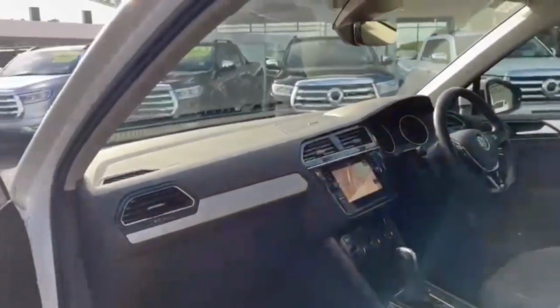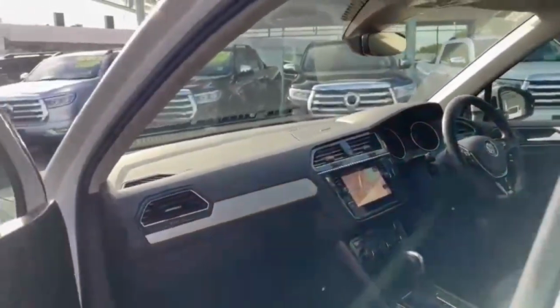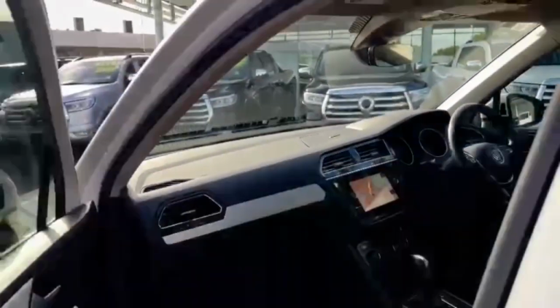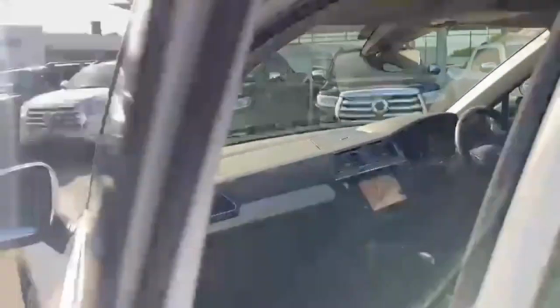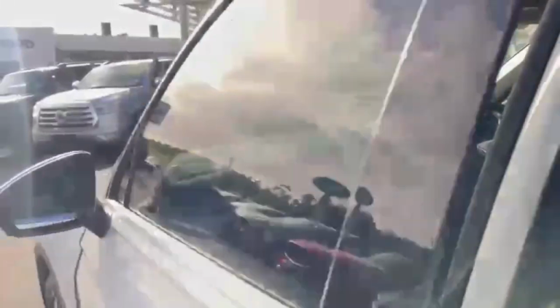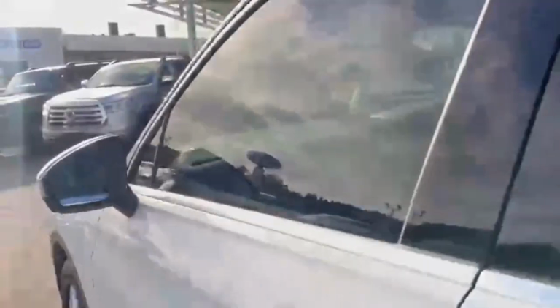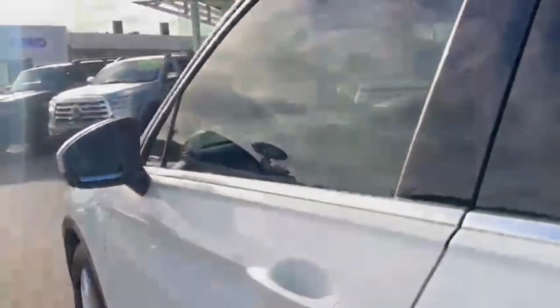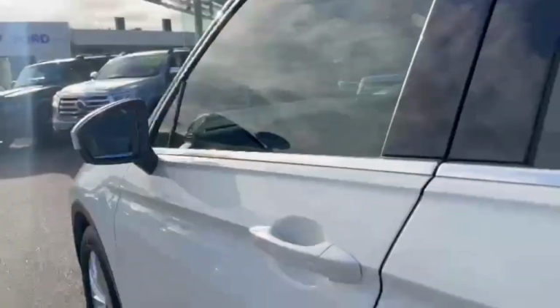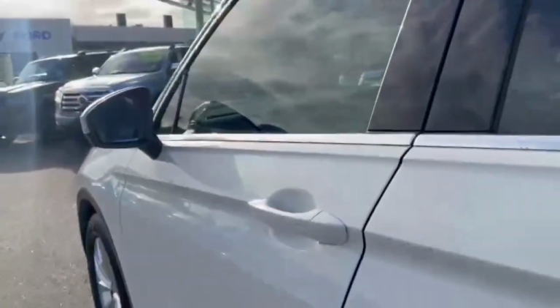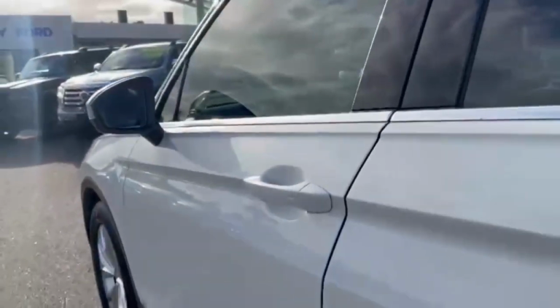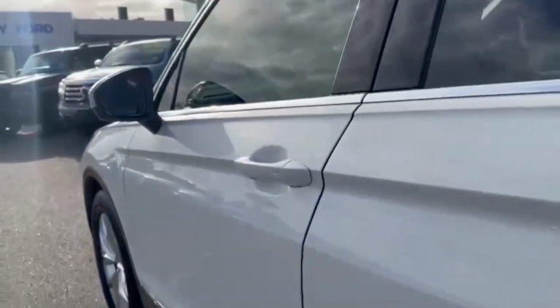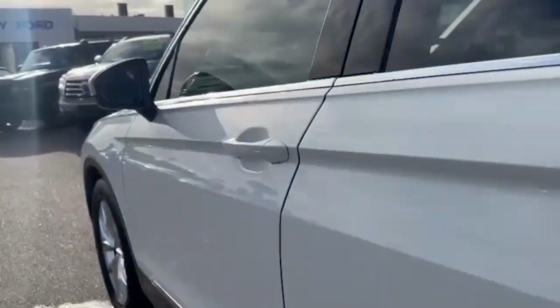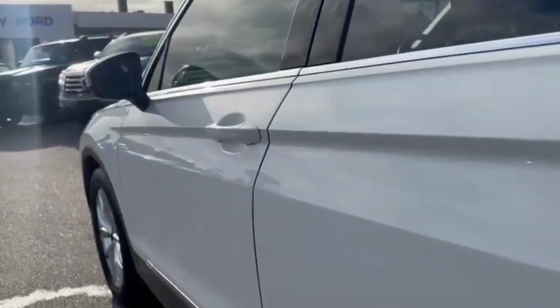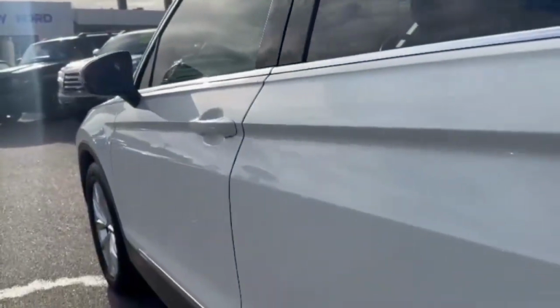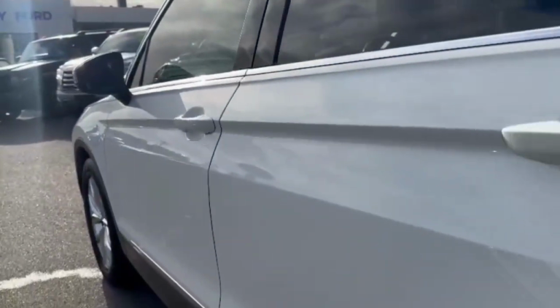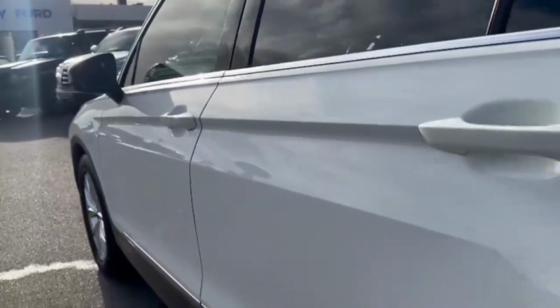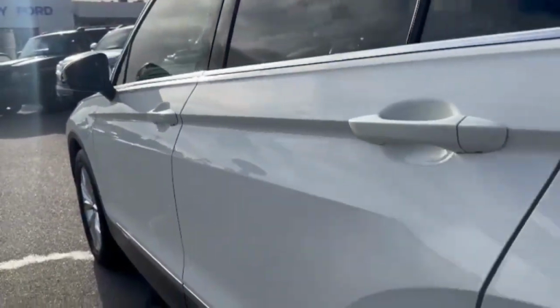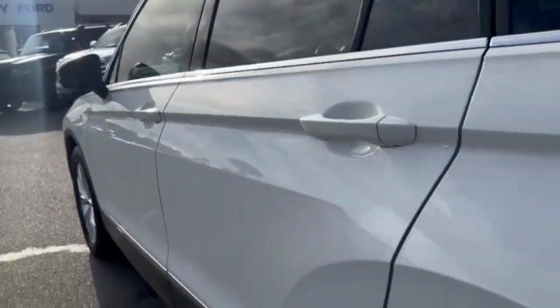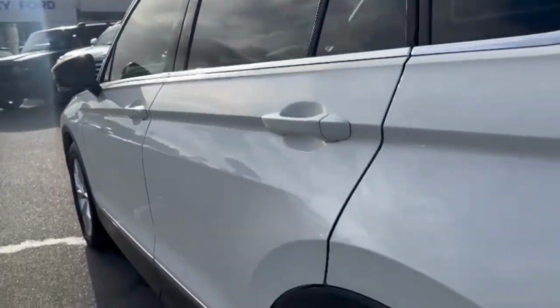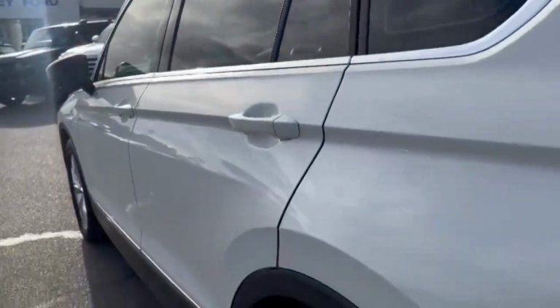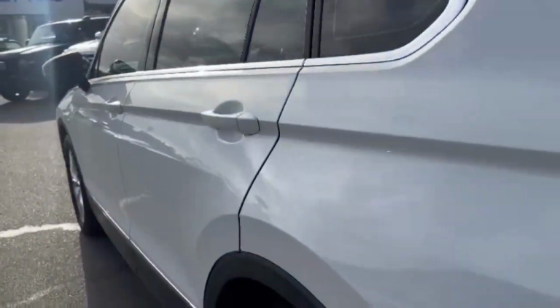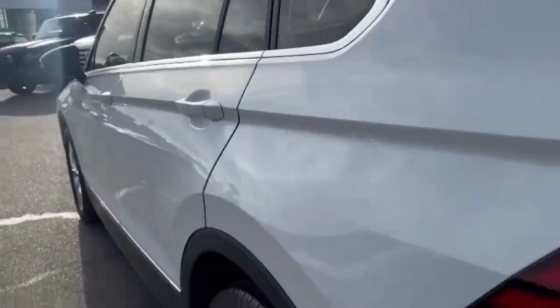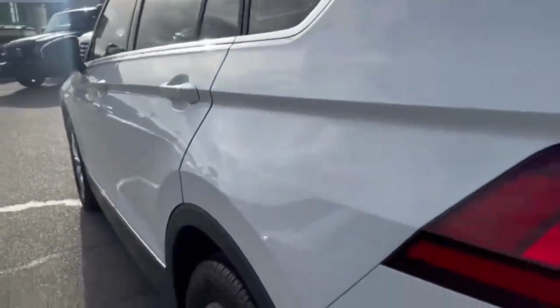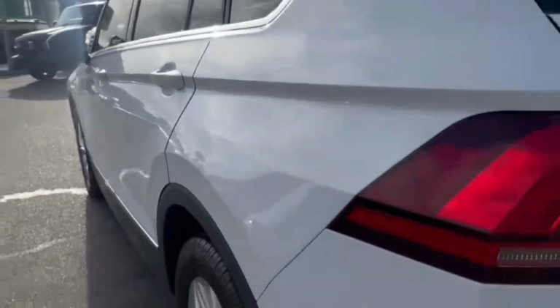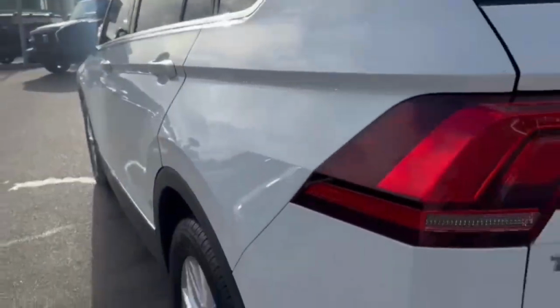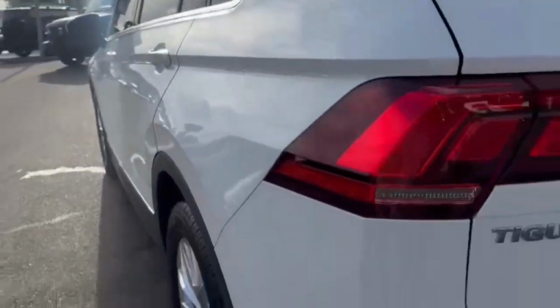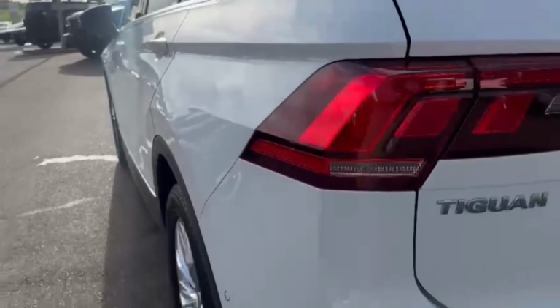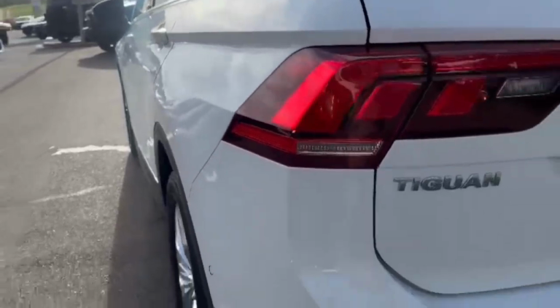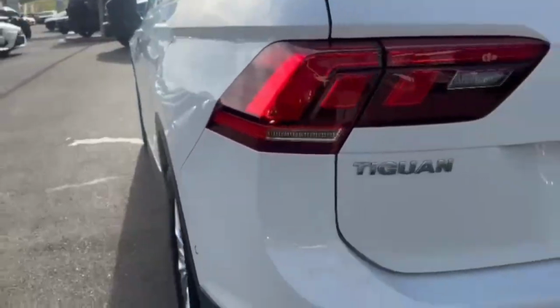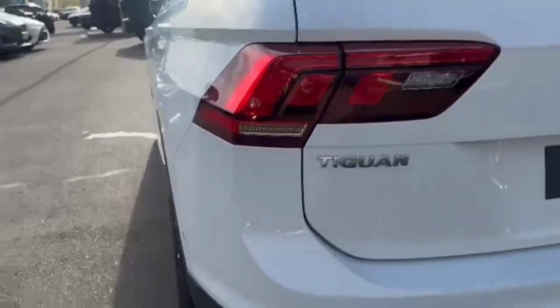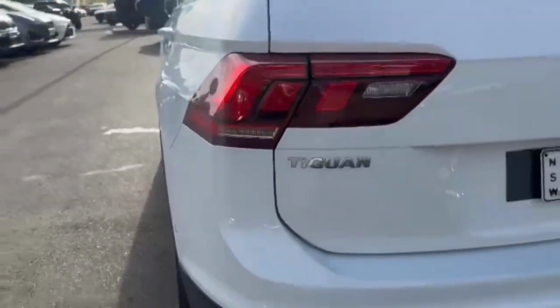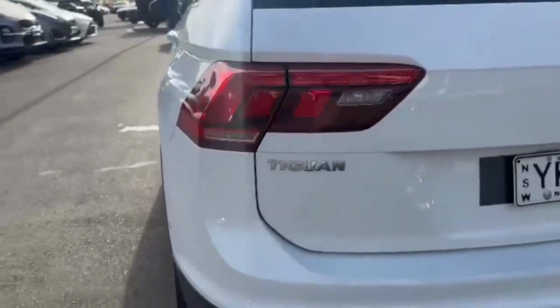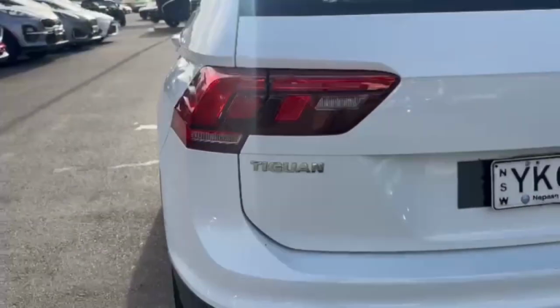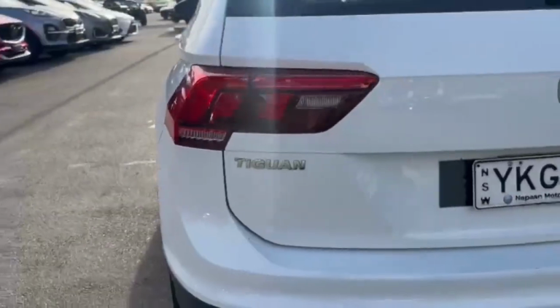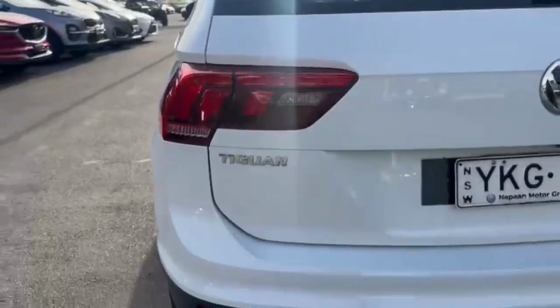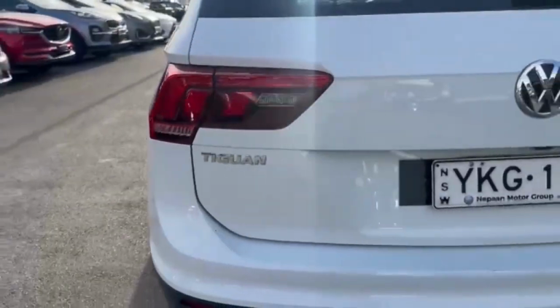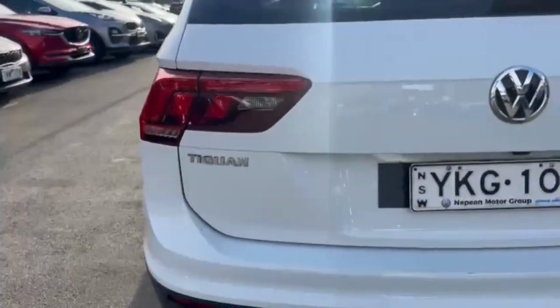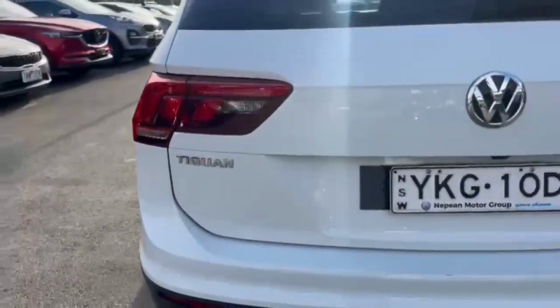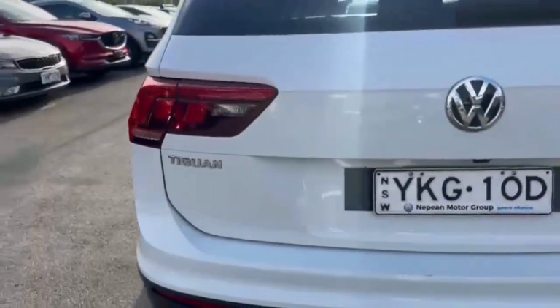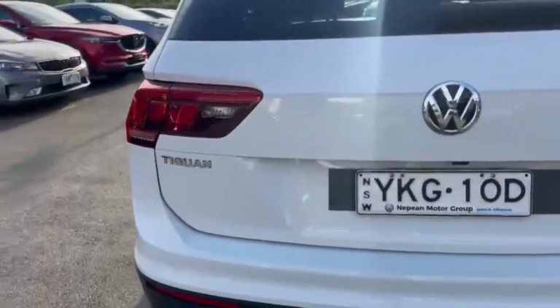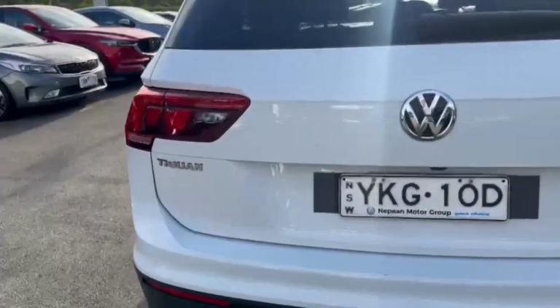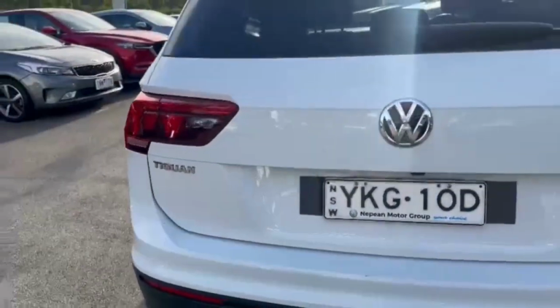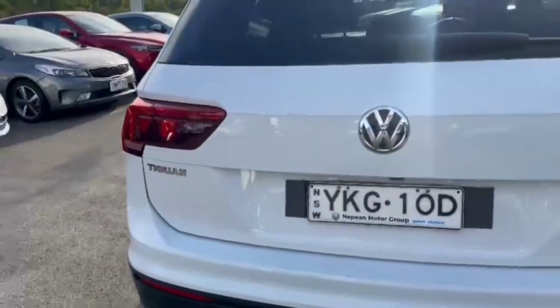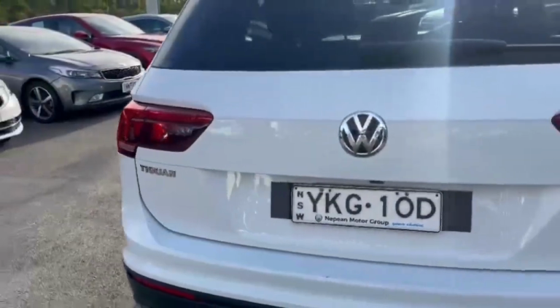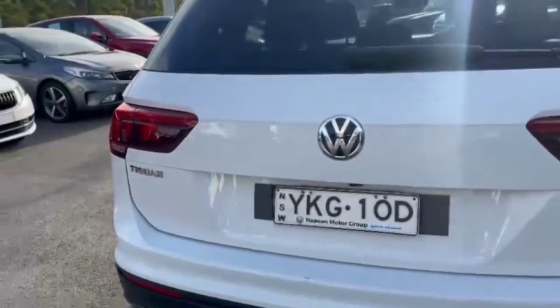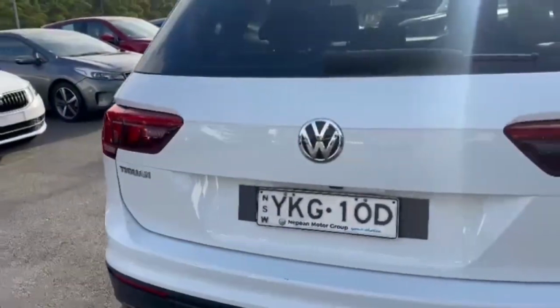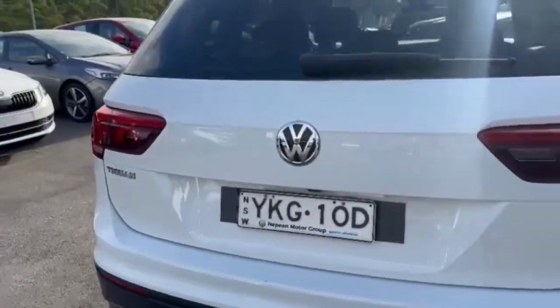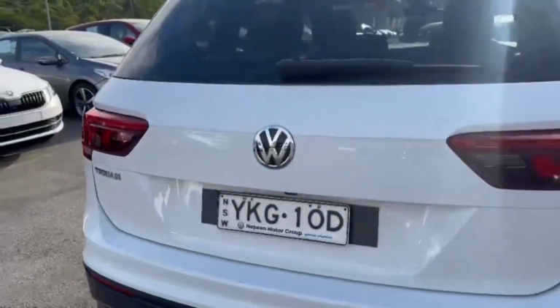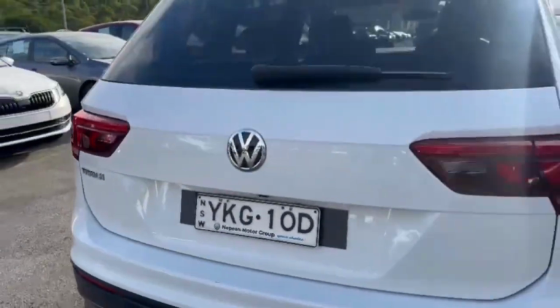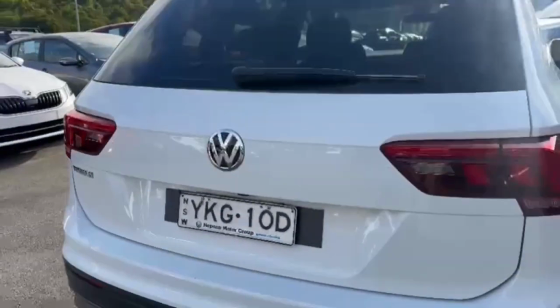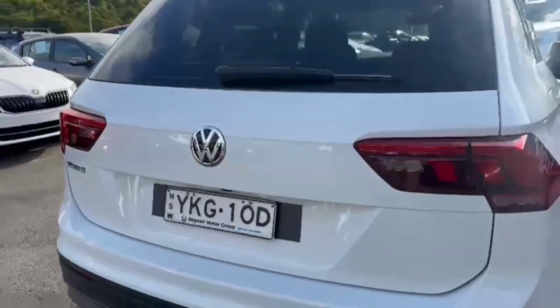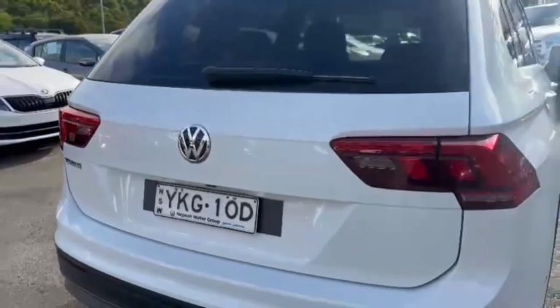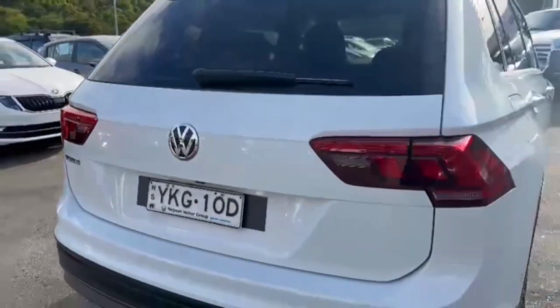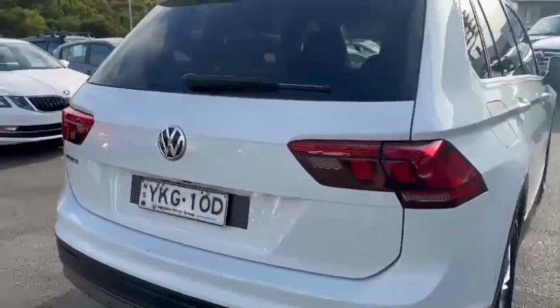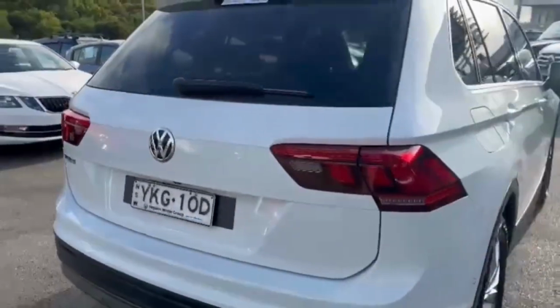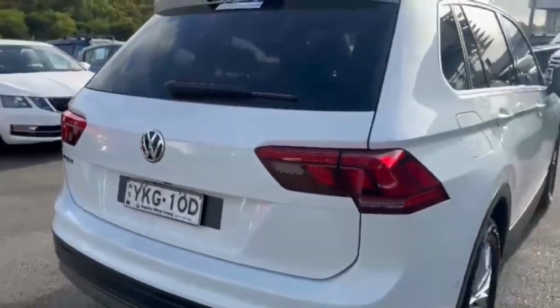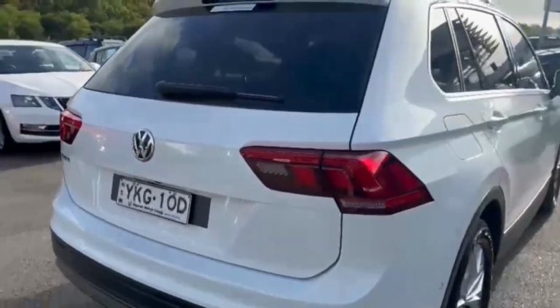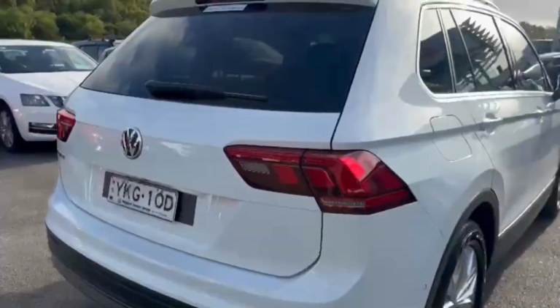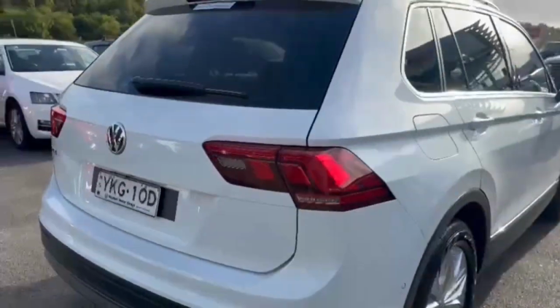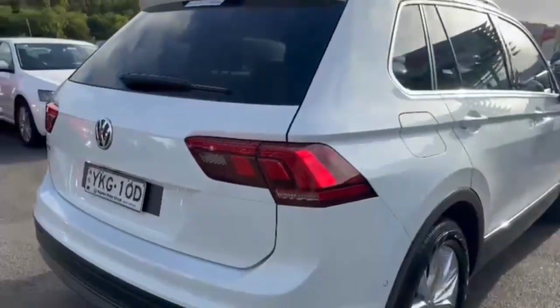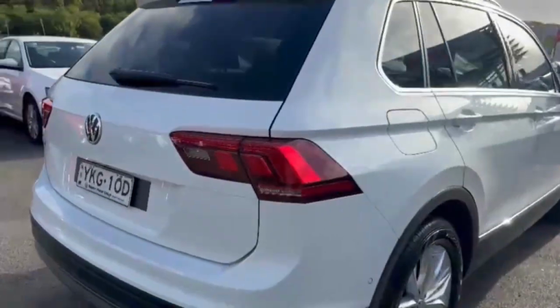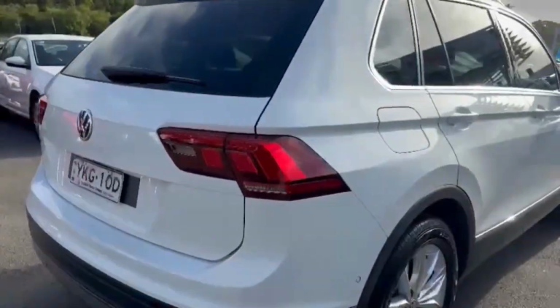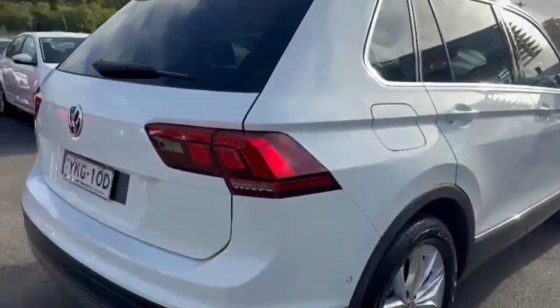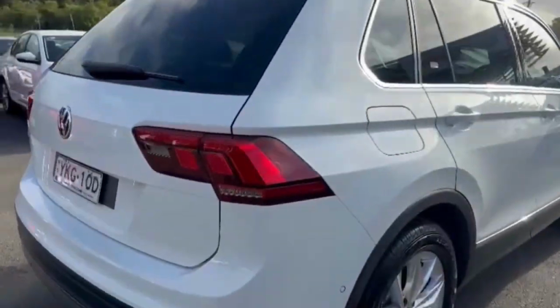Through to the interior you have a premium cloth interior, inbuilt satellite navigation, and dual zone climate control. Through the back you've got rear sensors, reversing camera, and of course an electric tailgate at the rear of the vehicle.